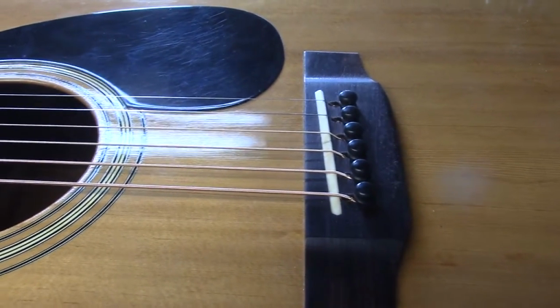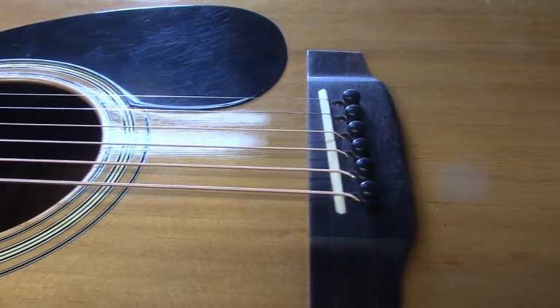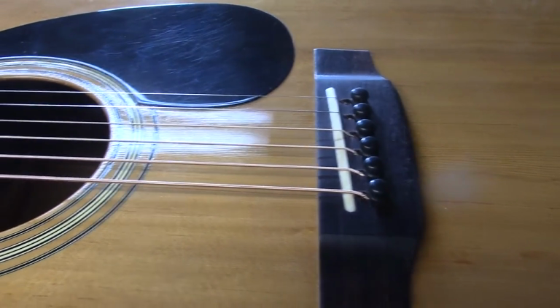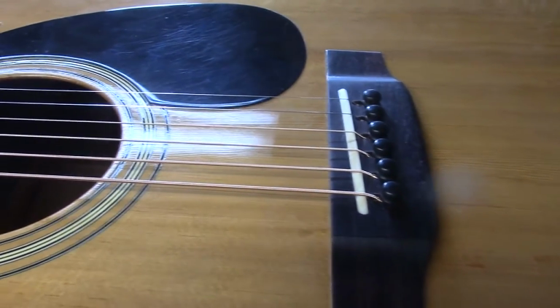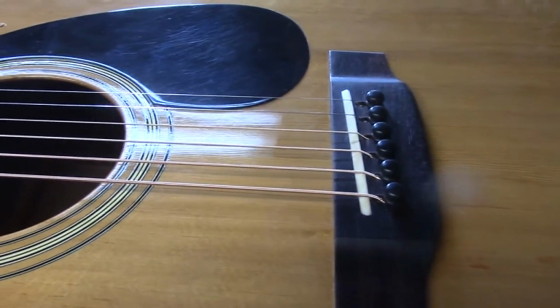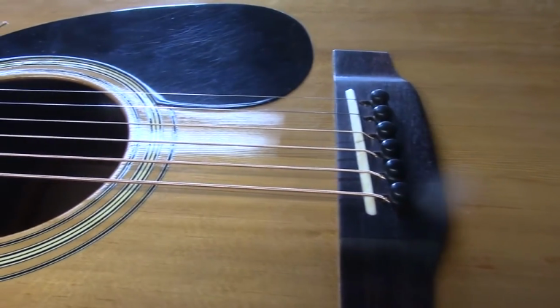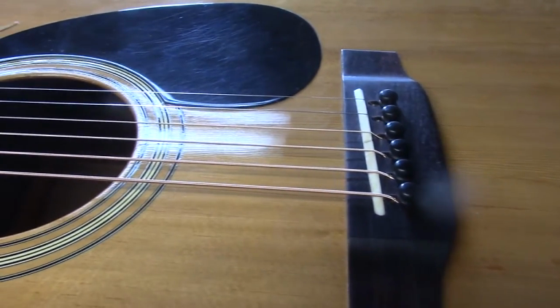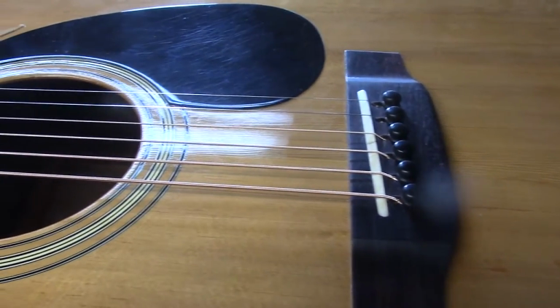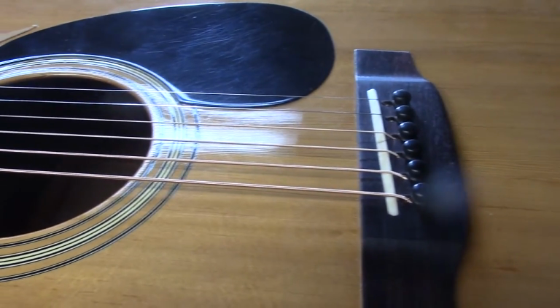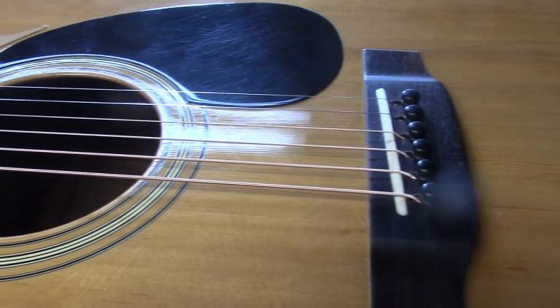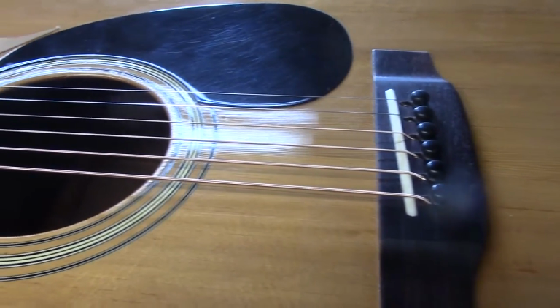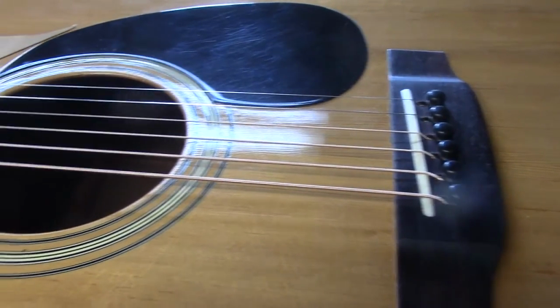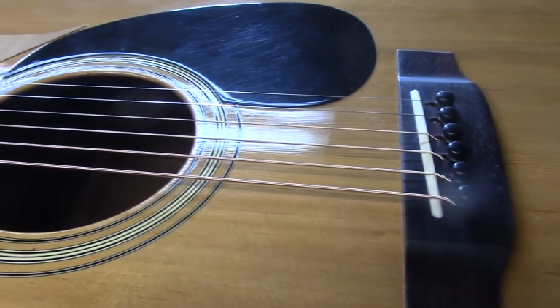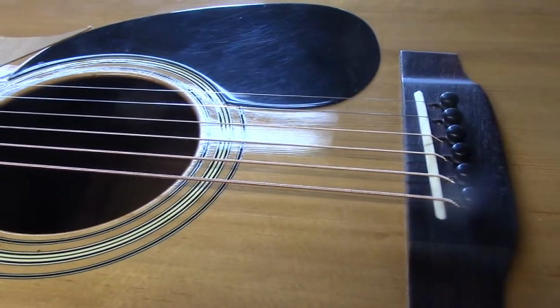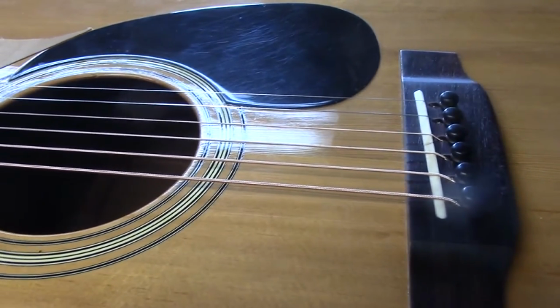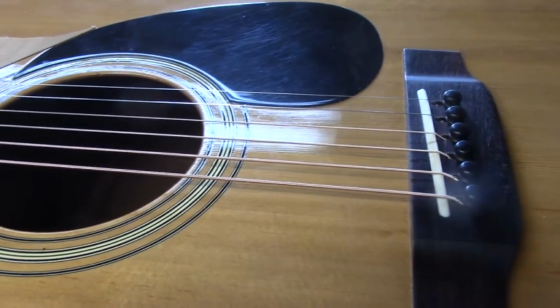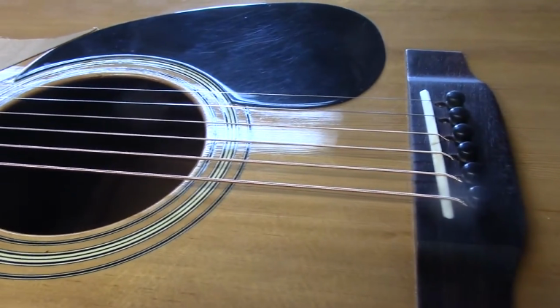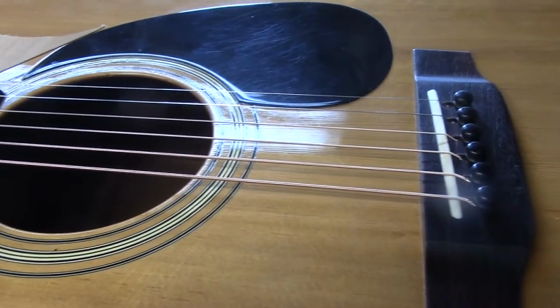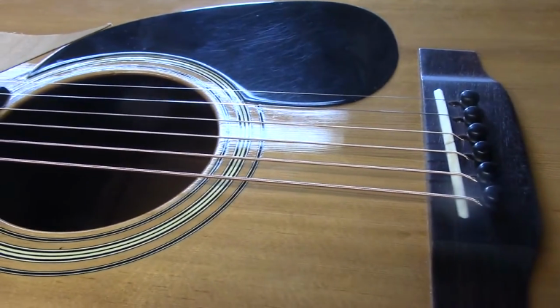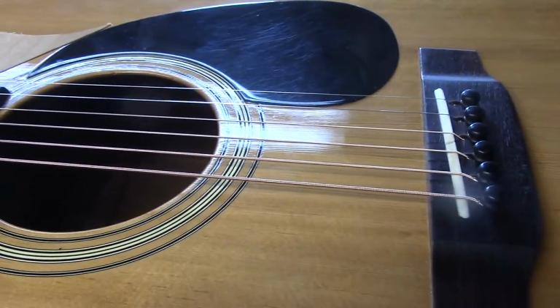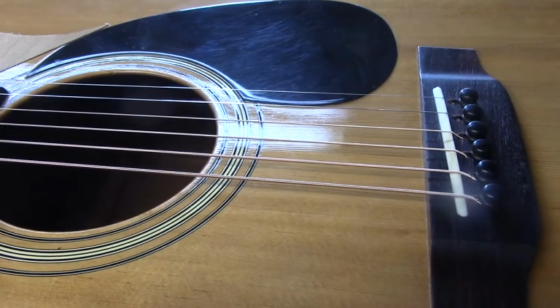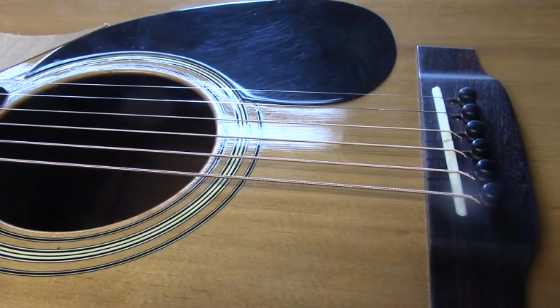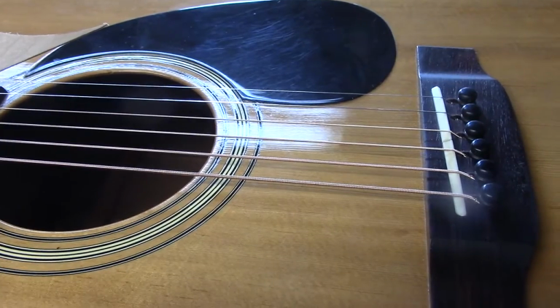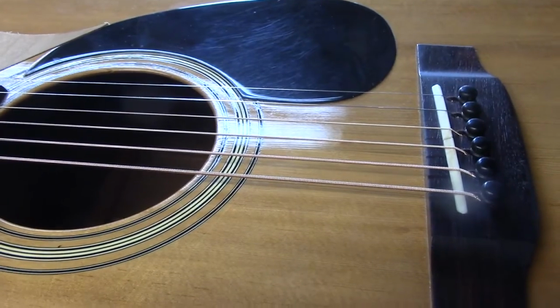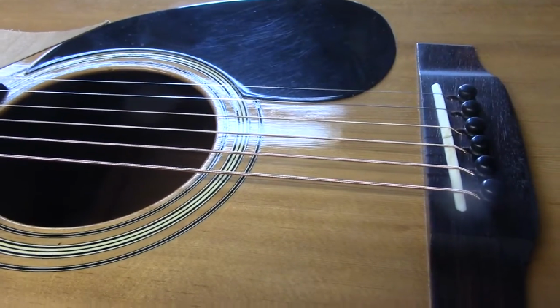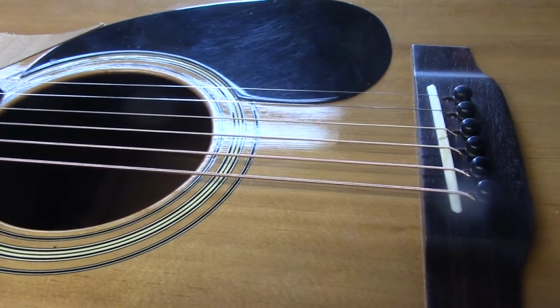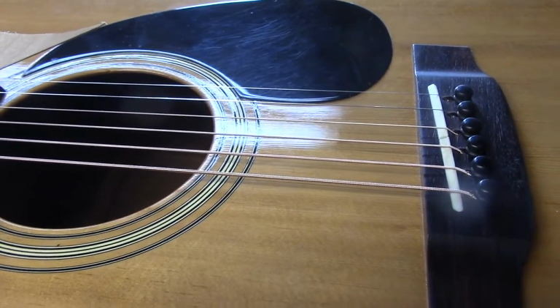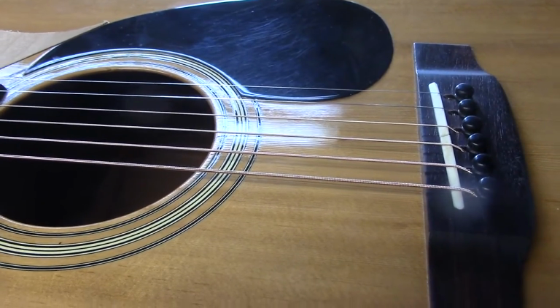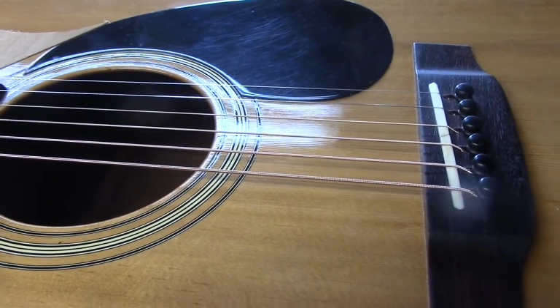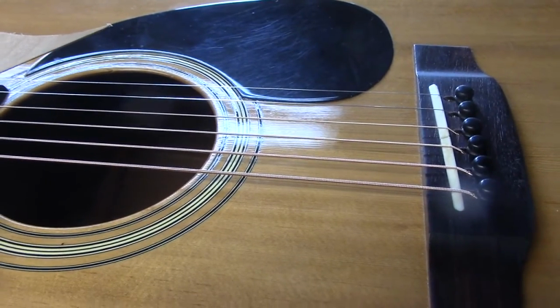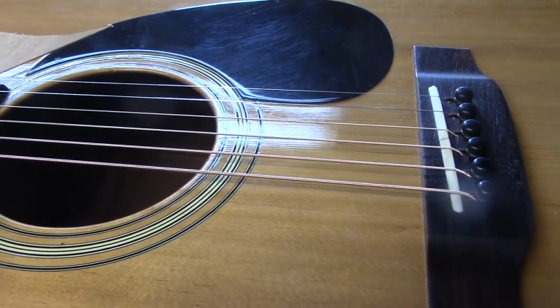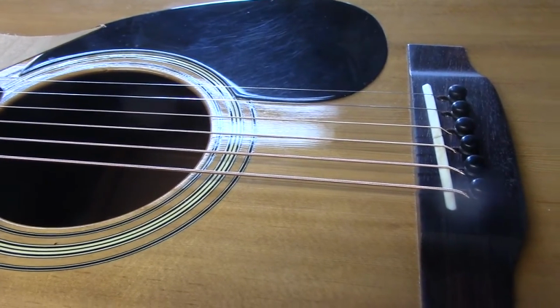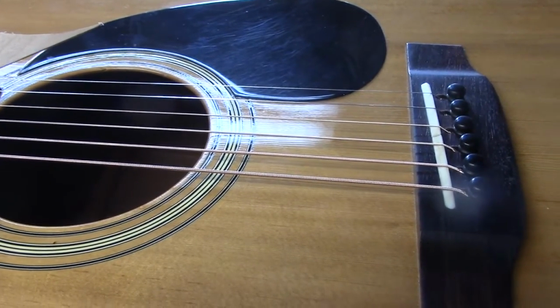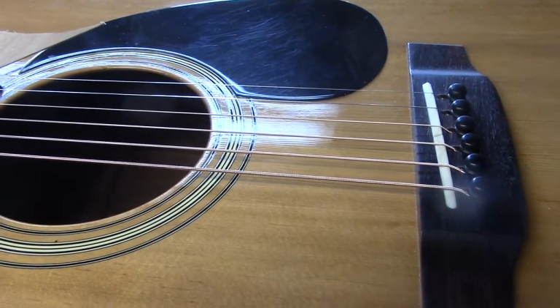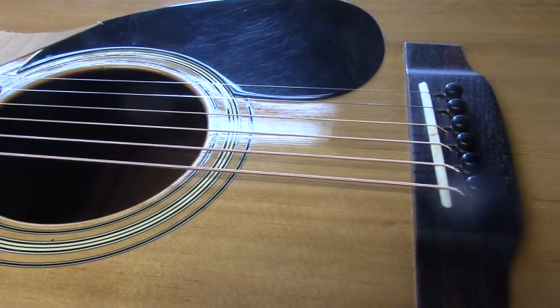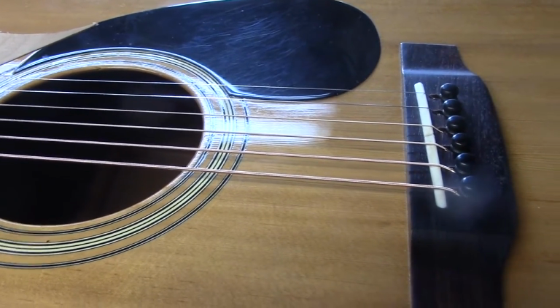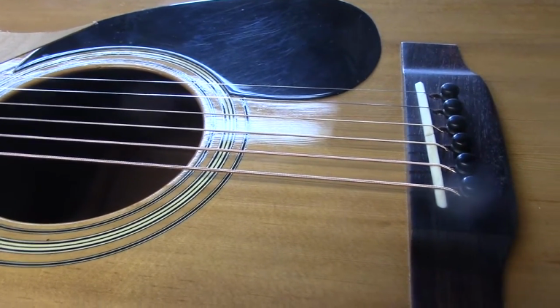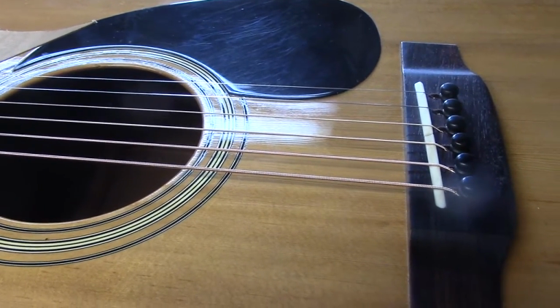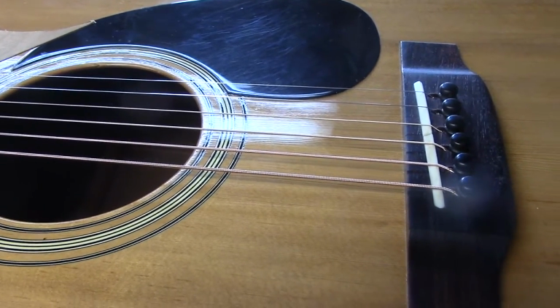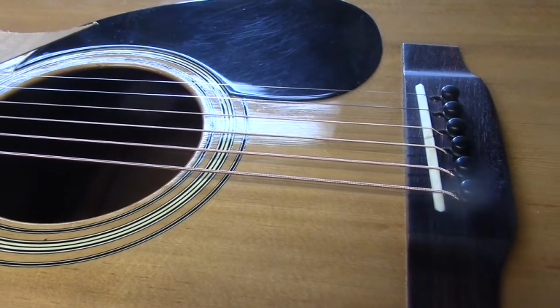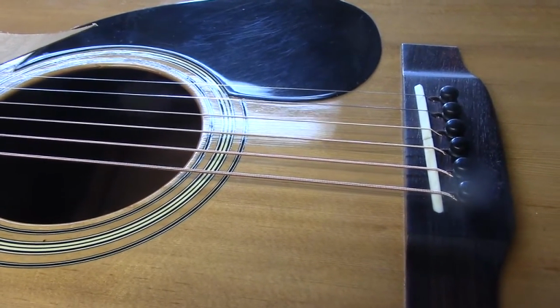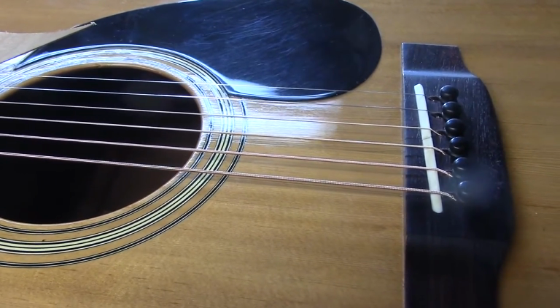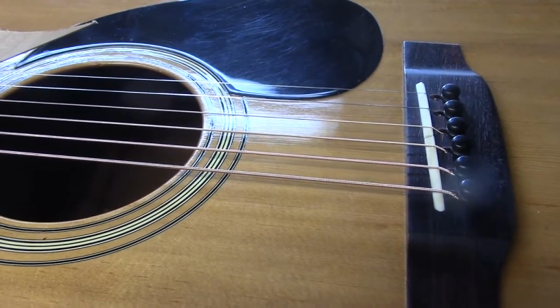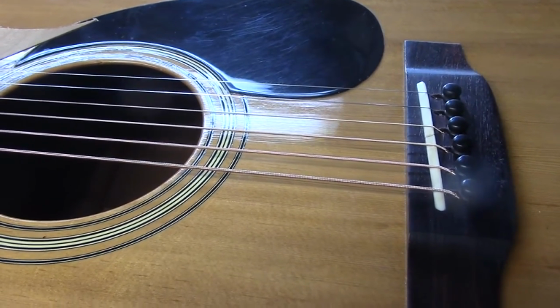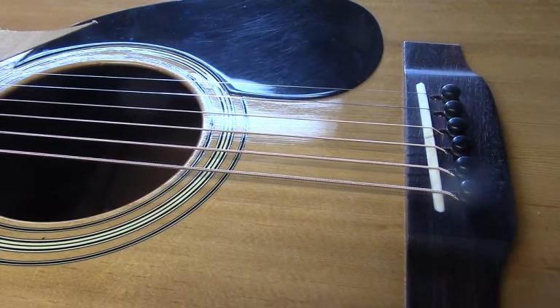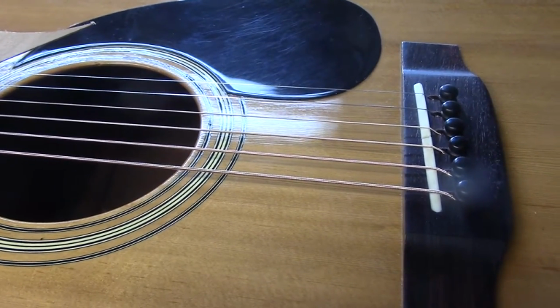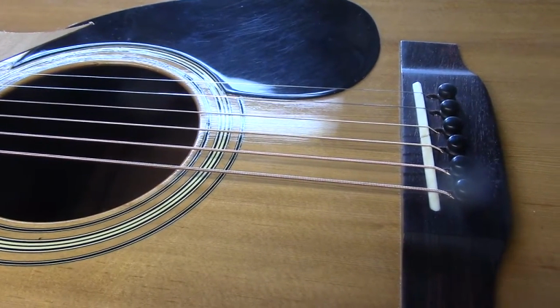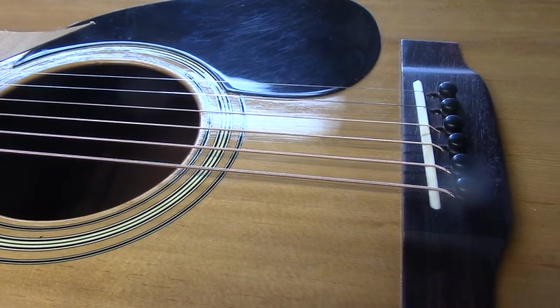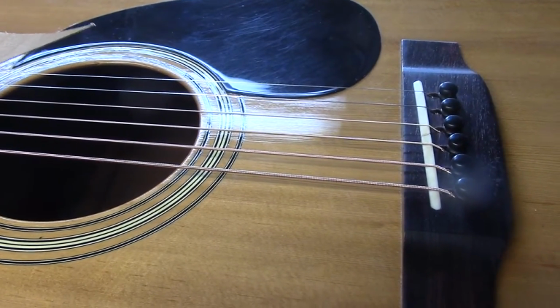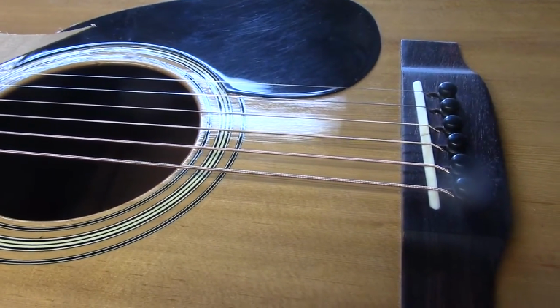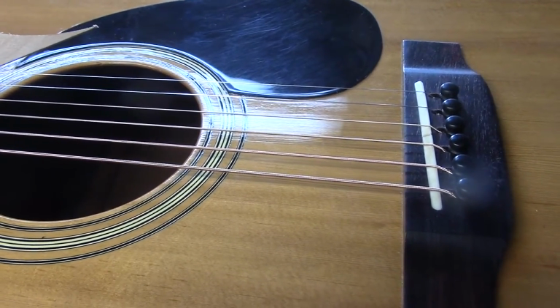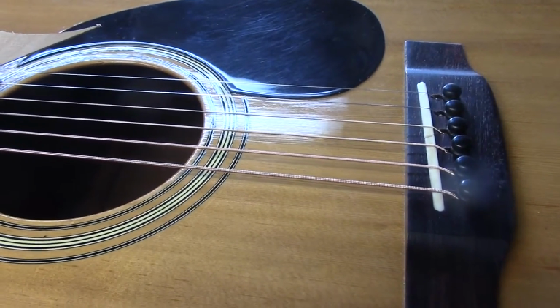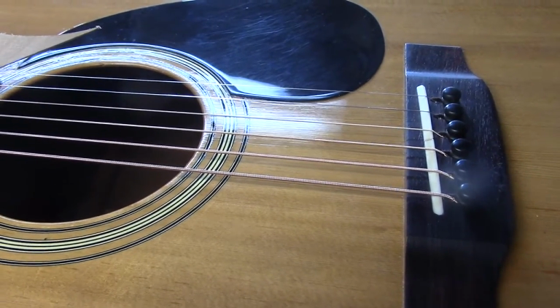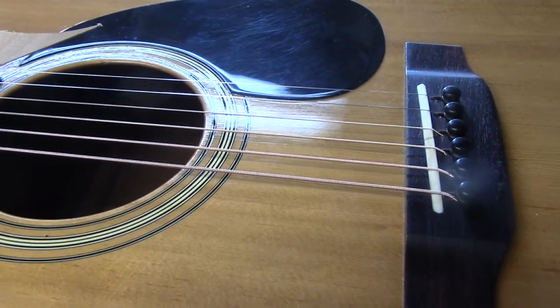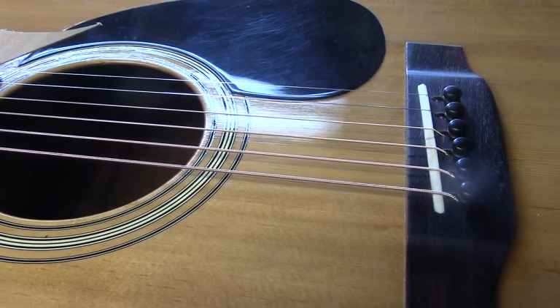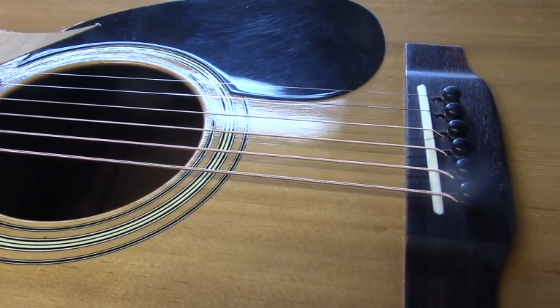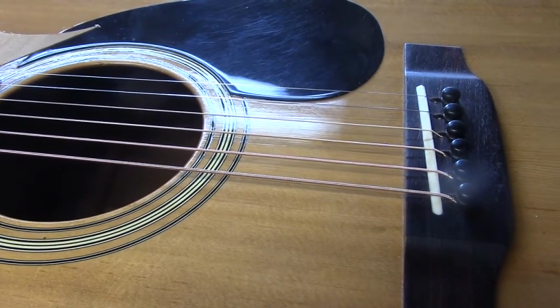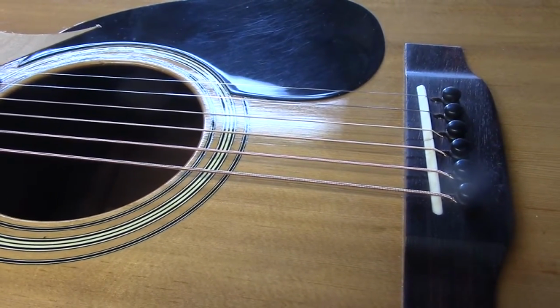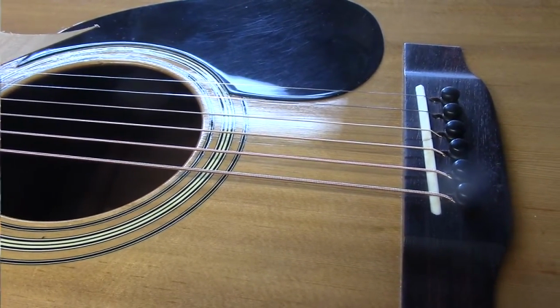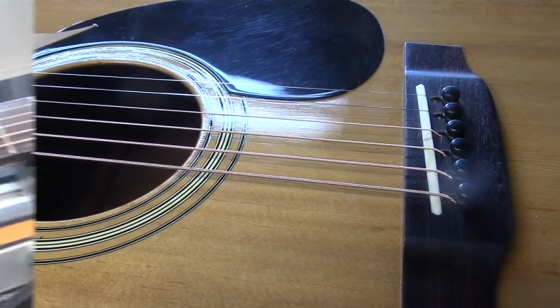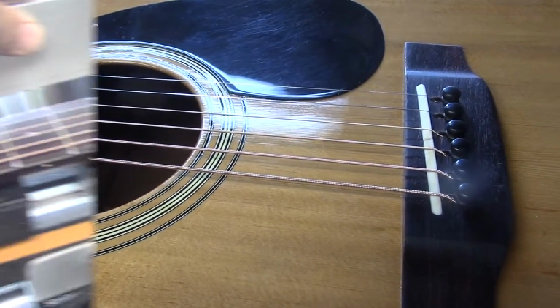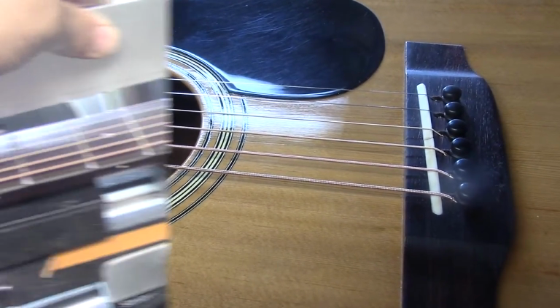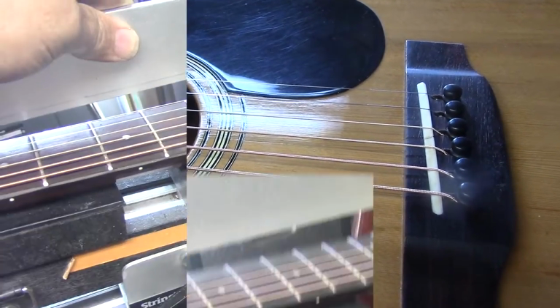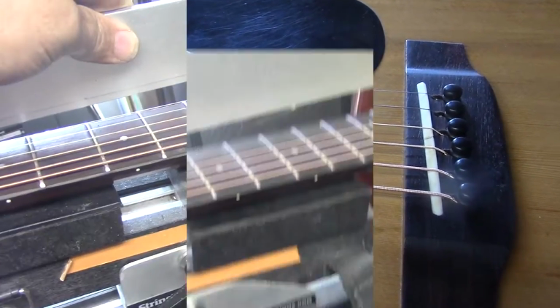This guitar, like many guitars I've worked on, has never been in tune since the day it was made. Wait till you hear it now.